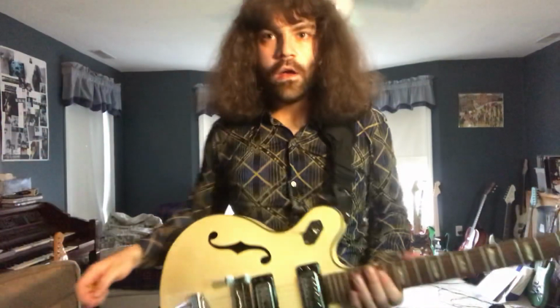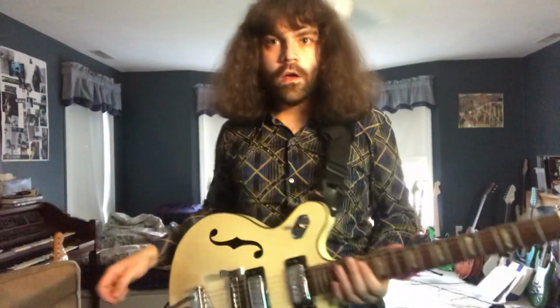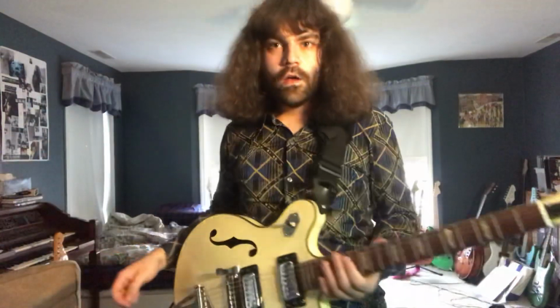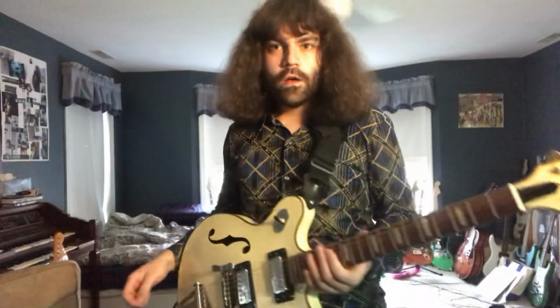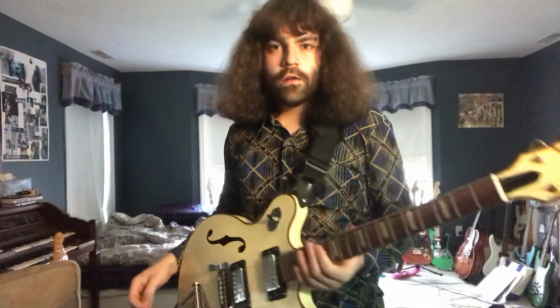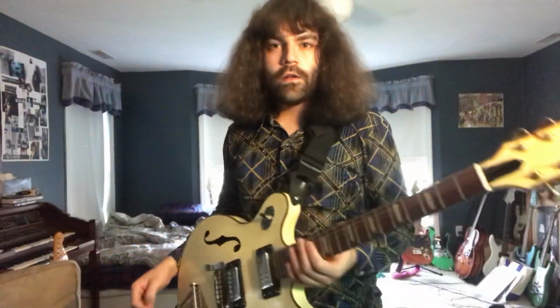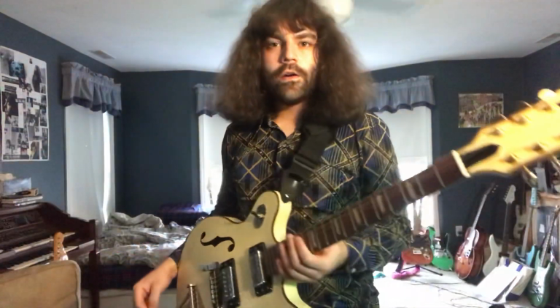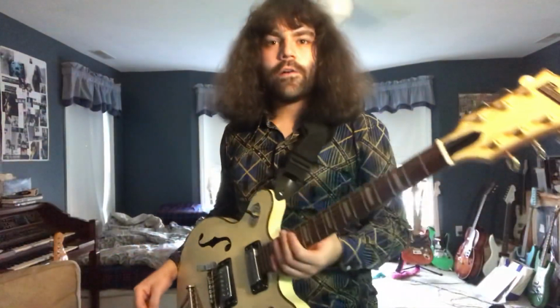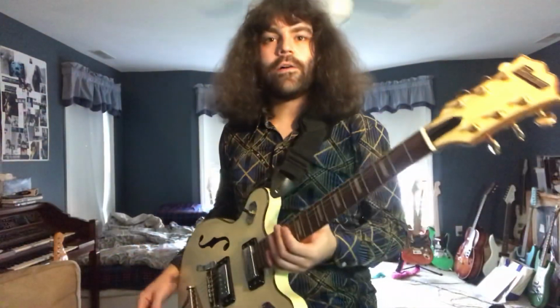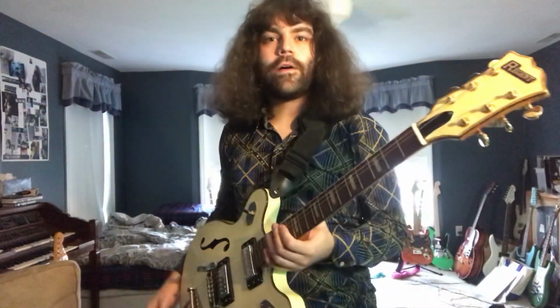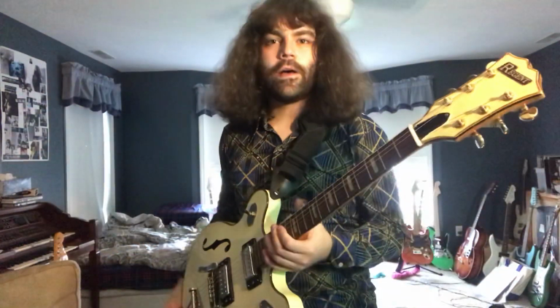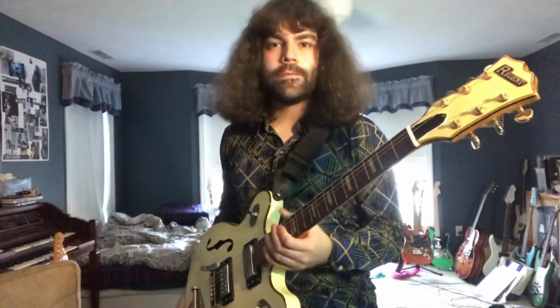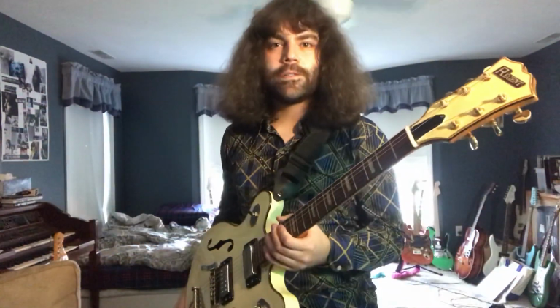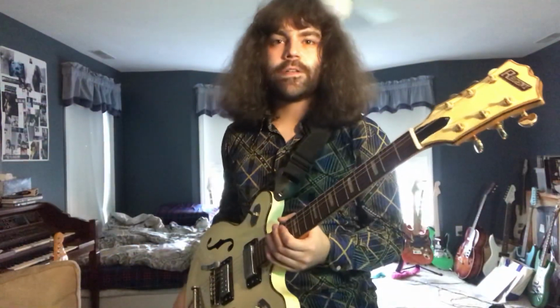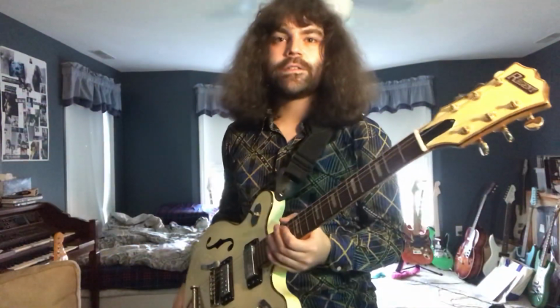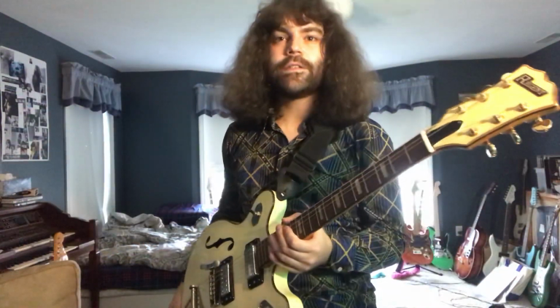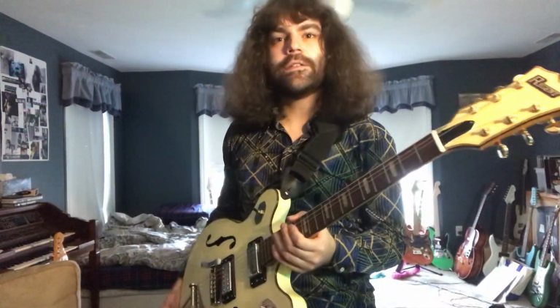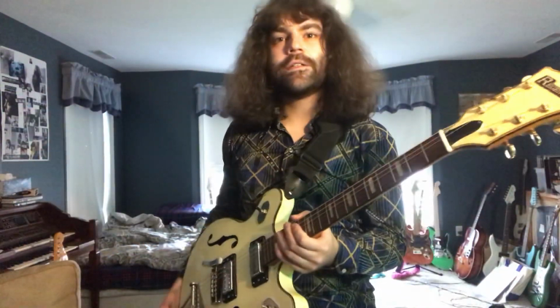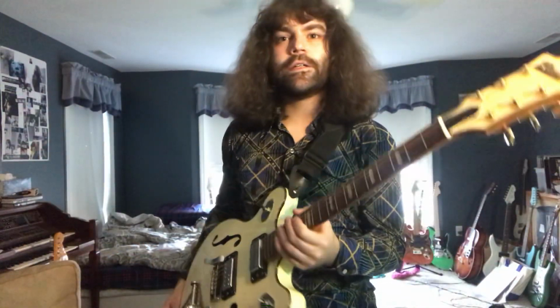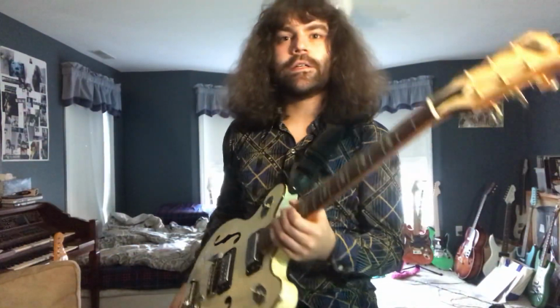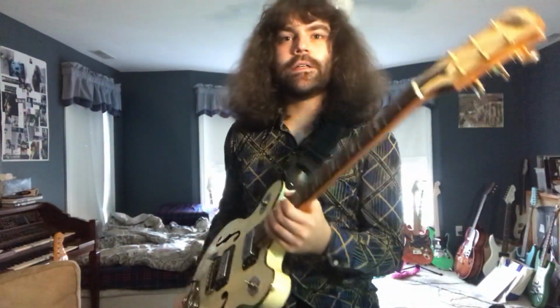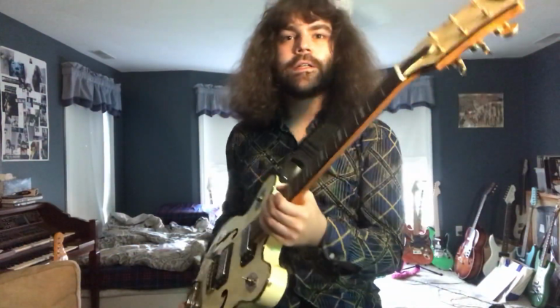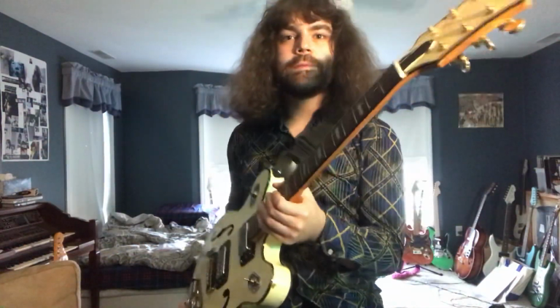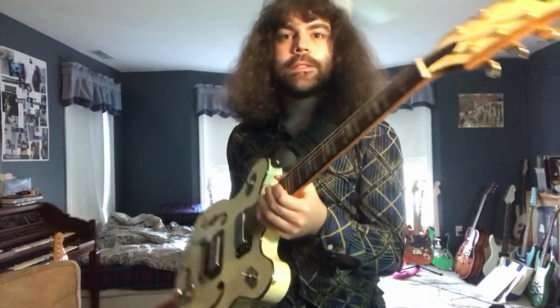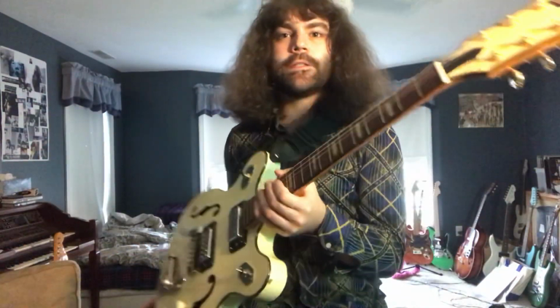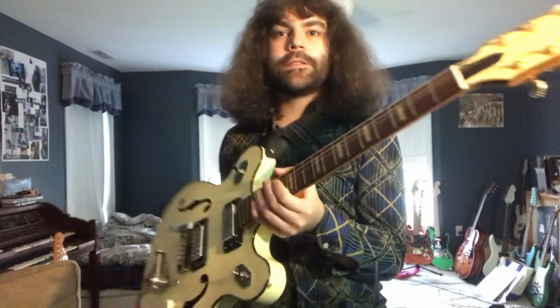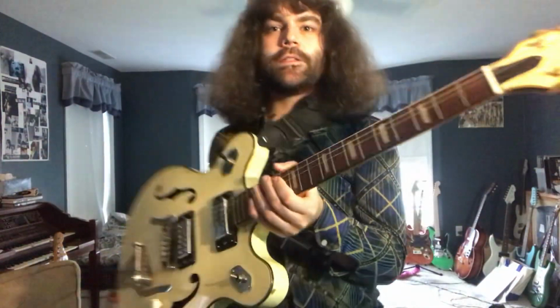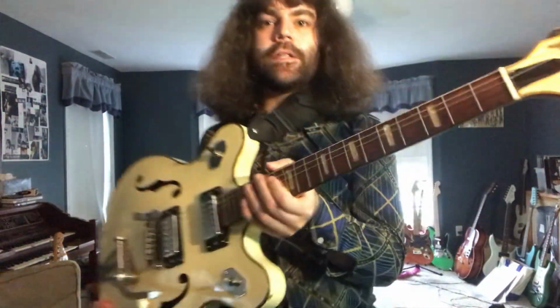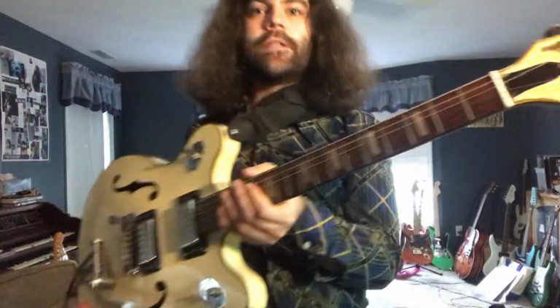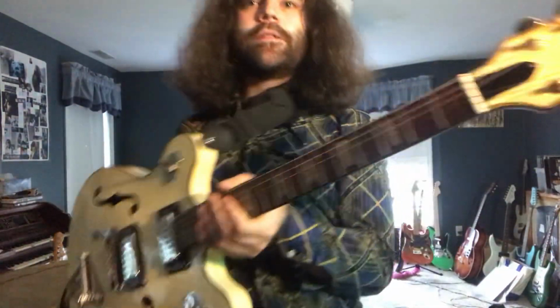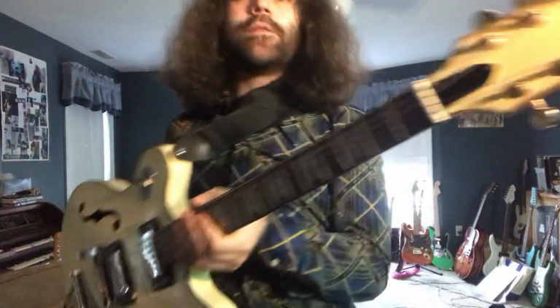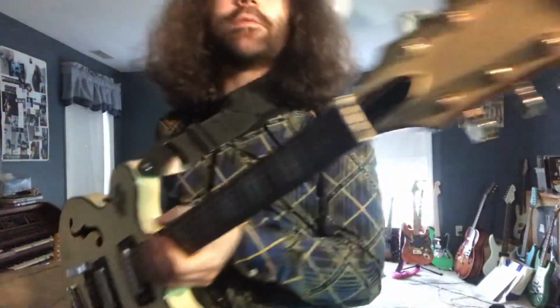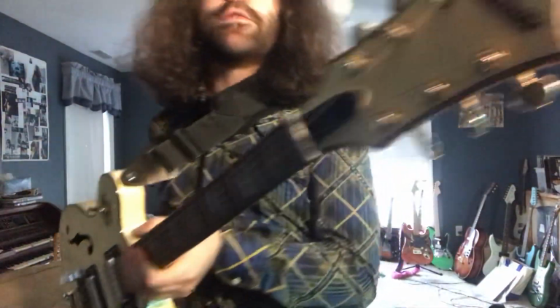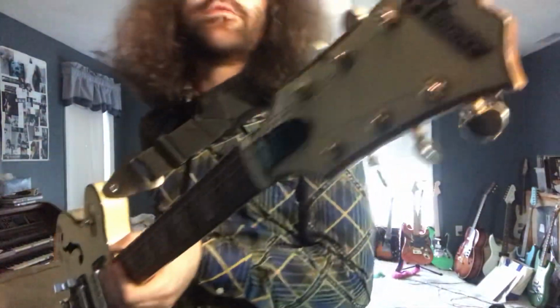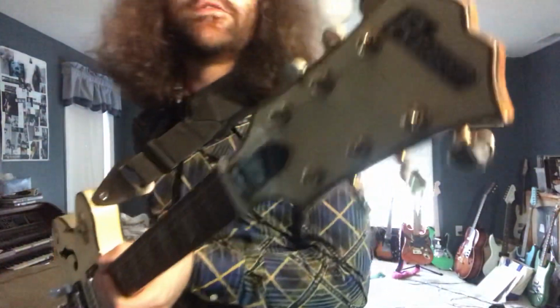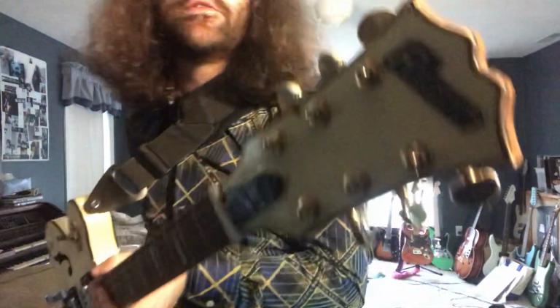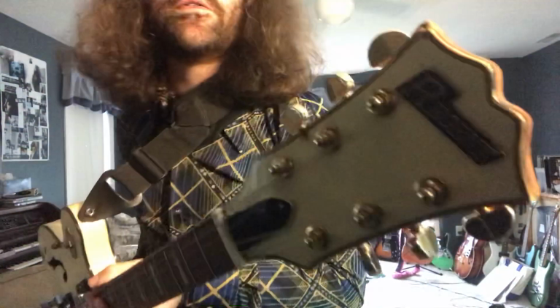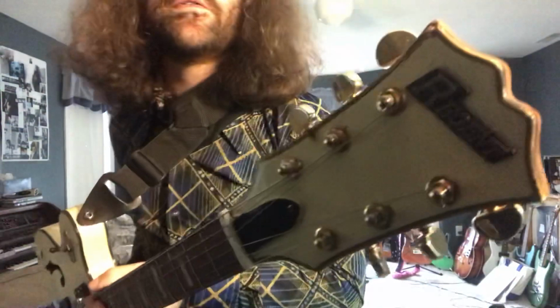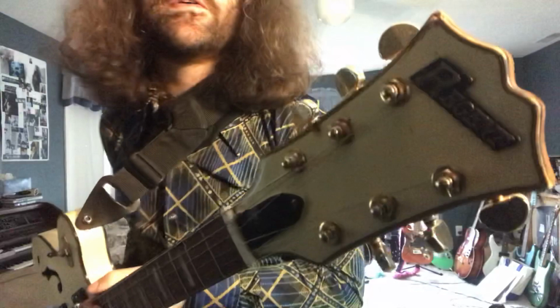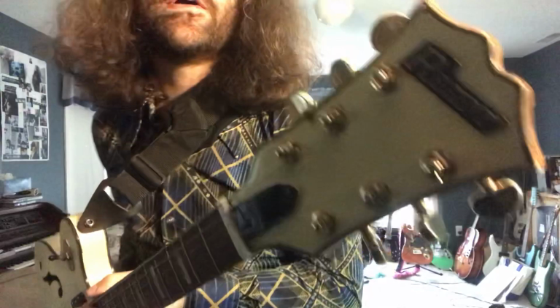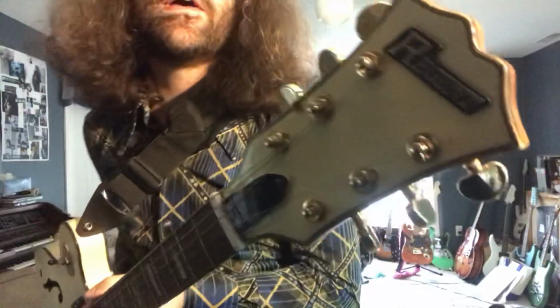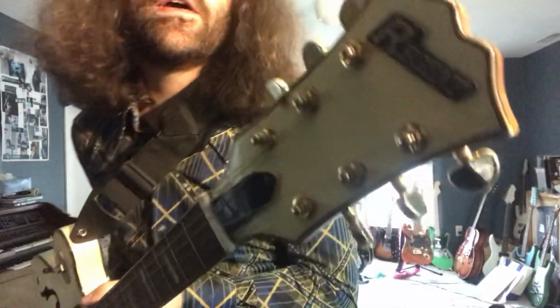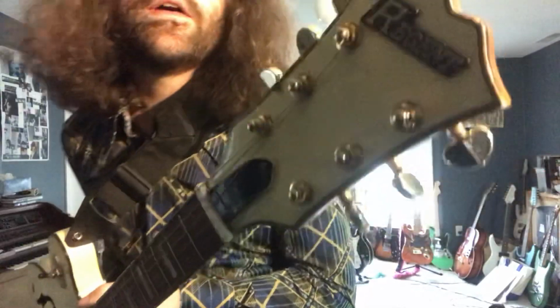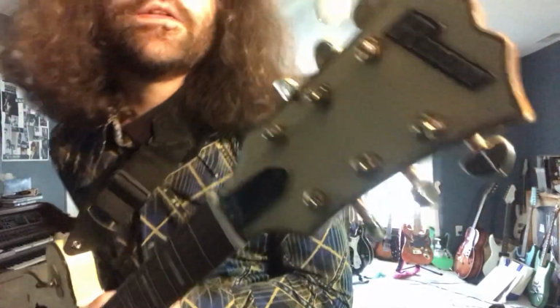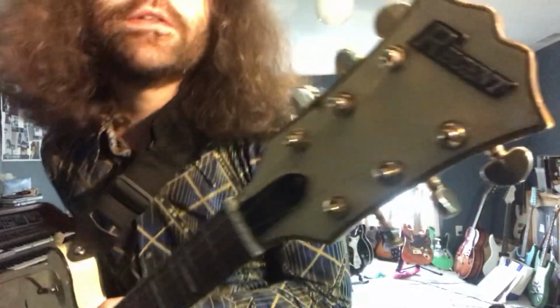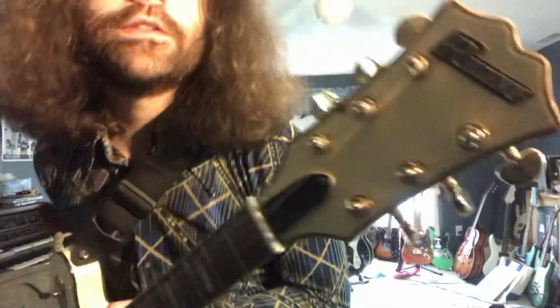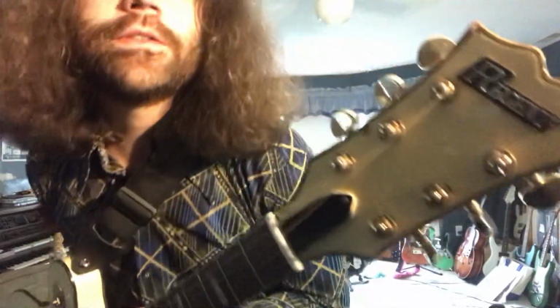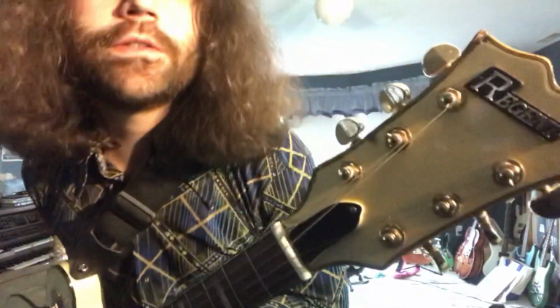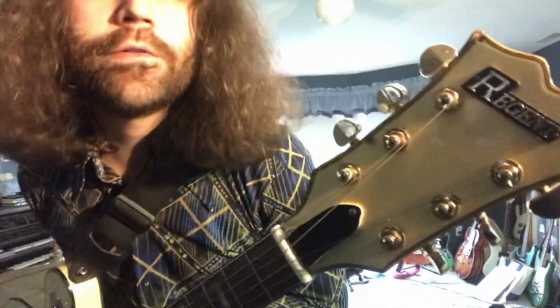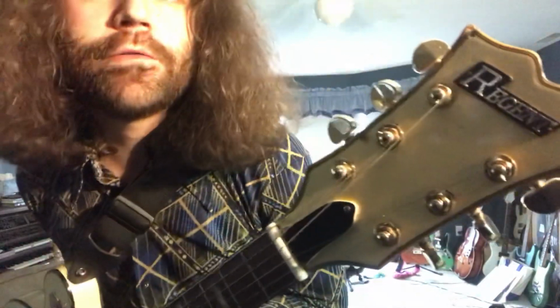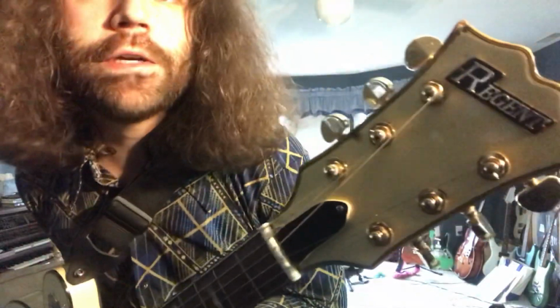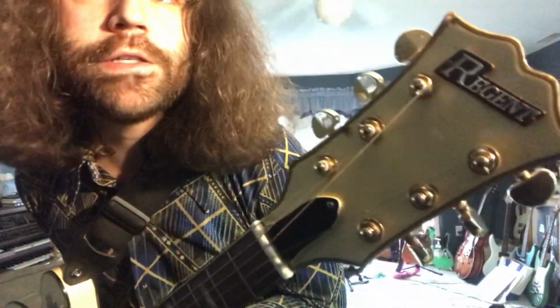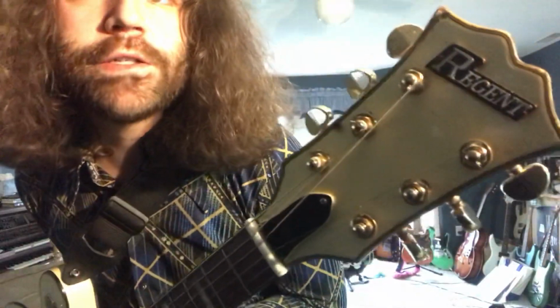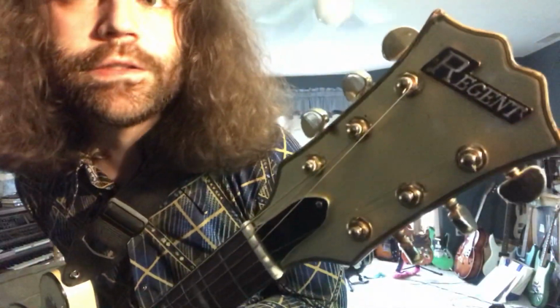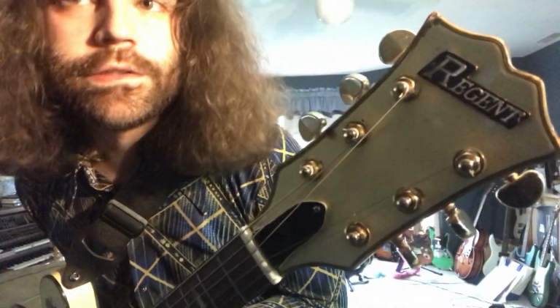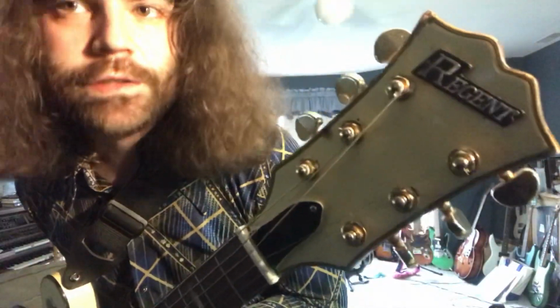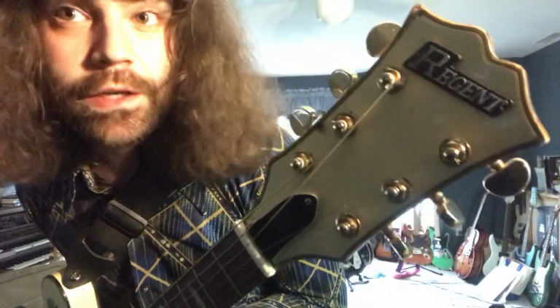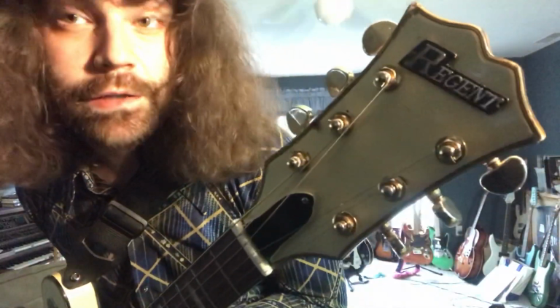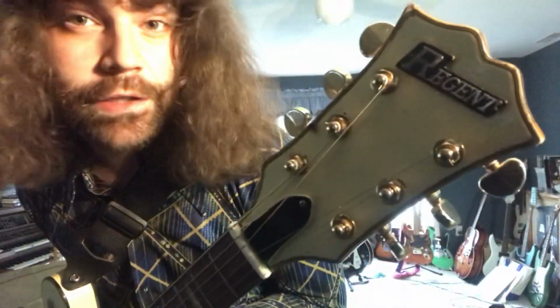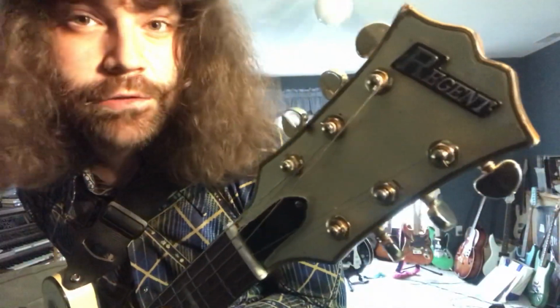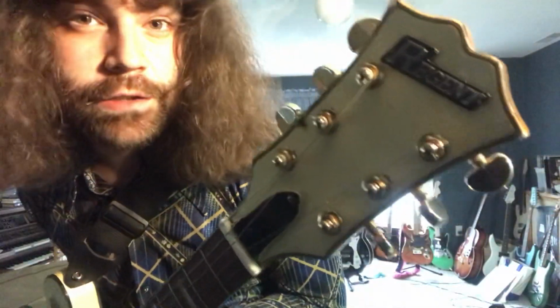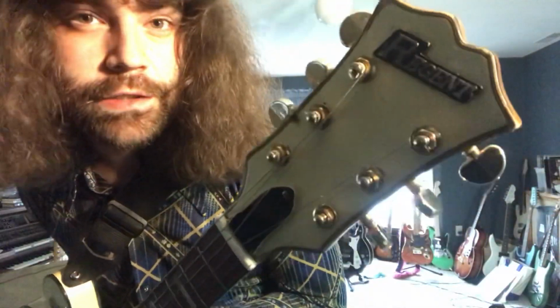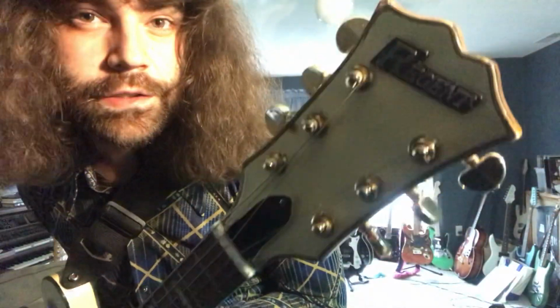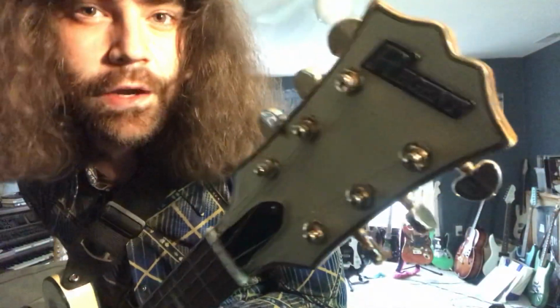Hello, I'm Justin, and I'm here today to review this Regent electric guitar.